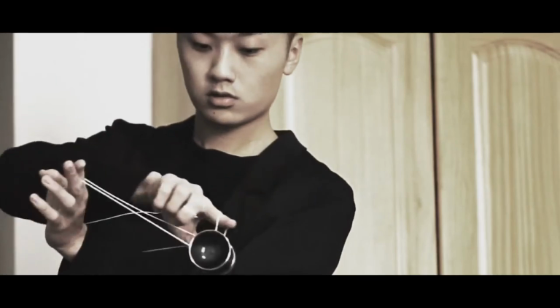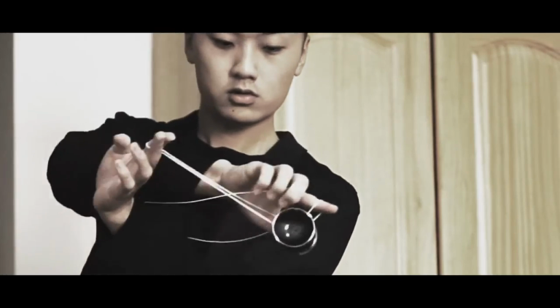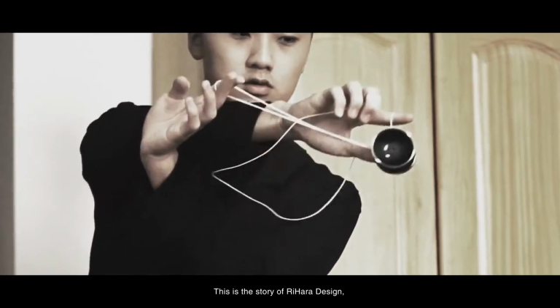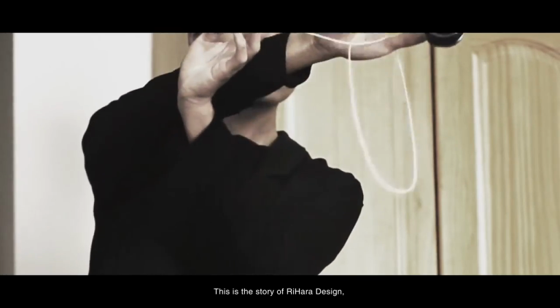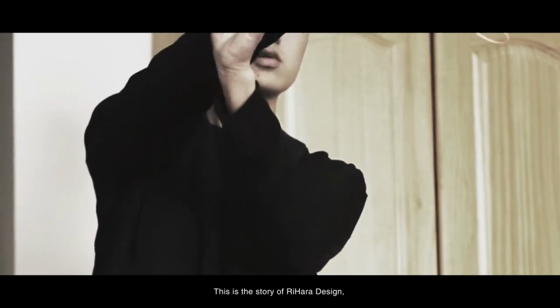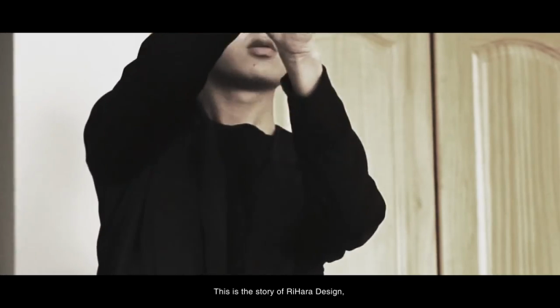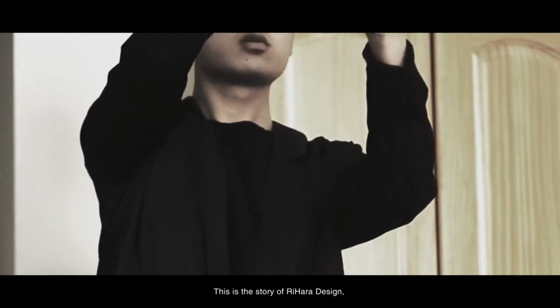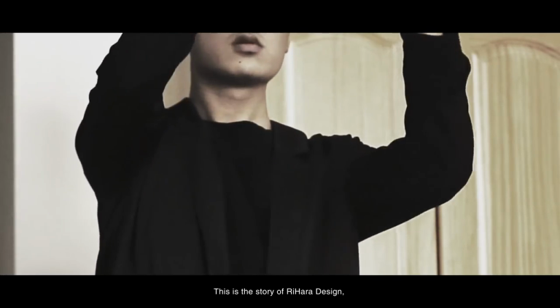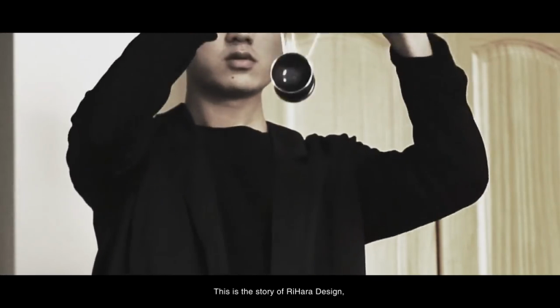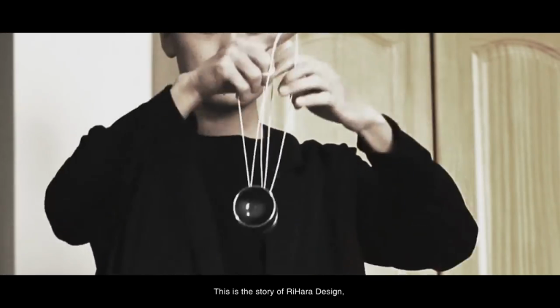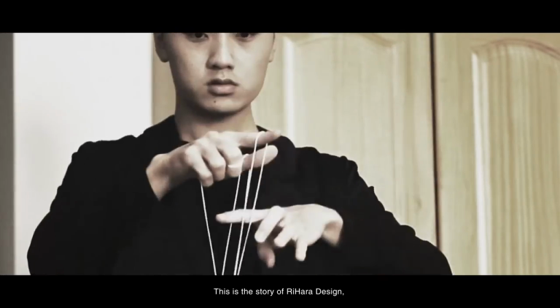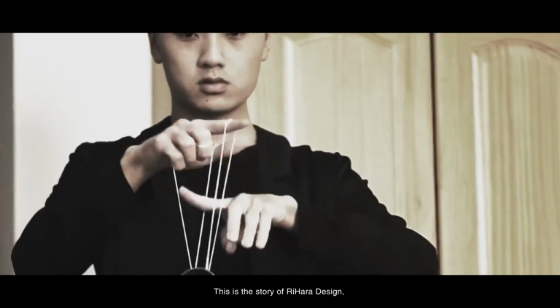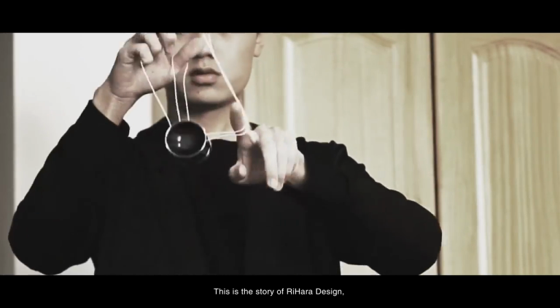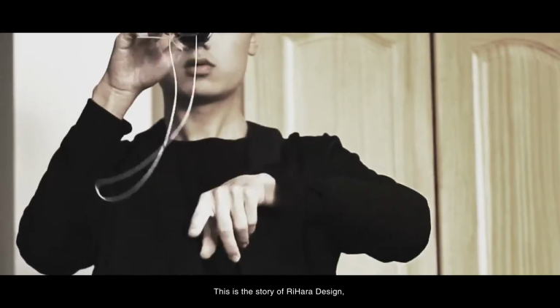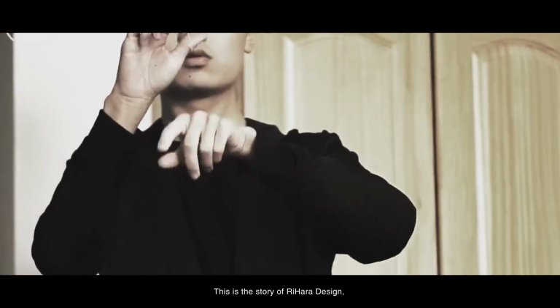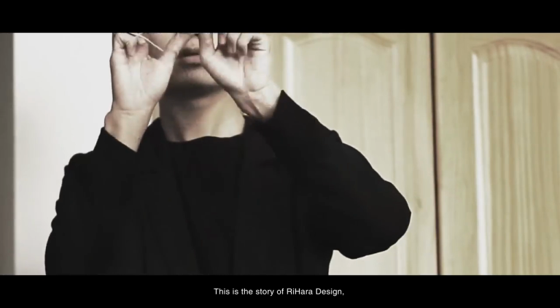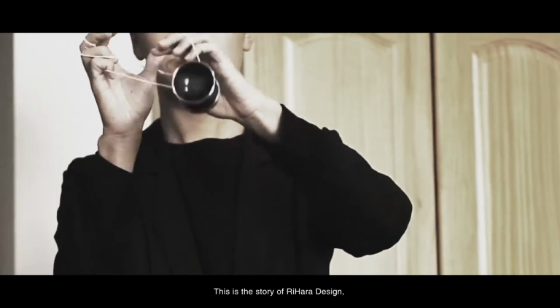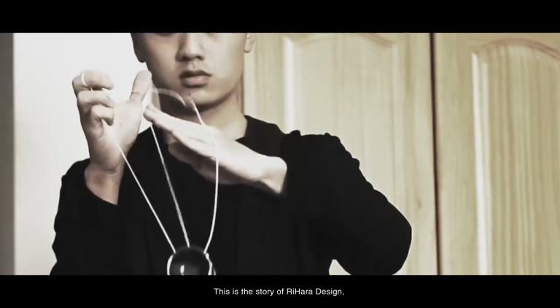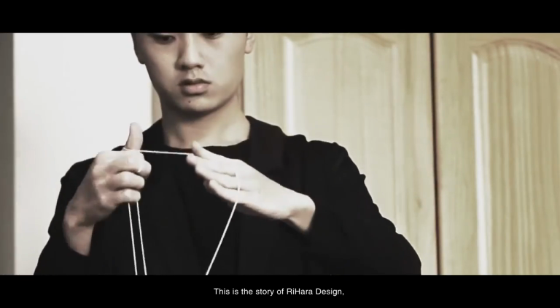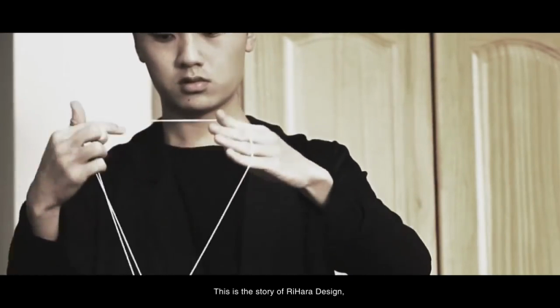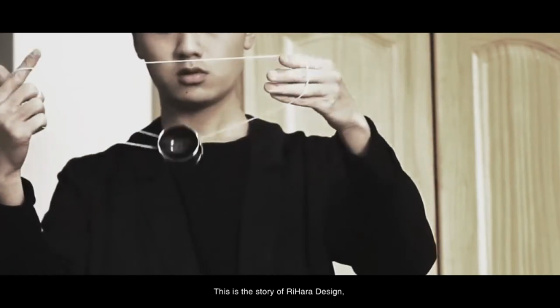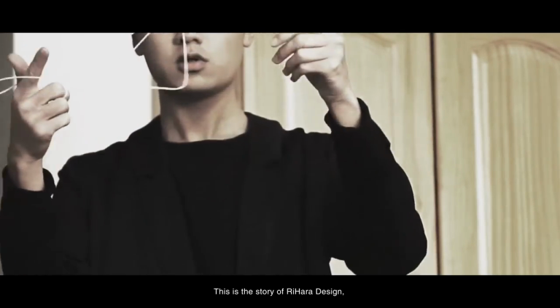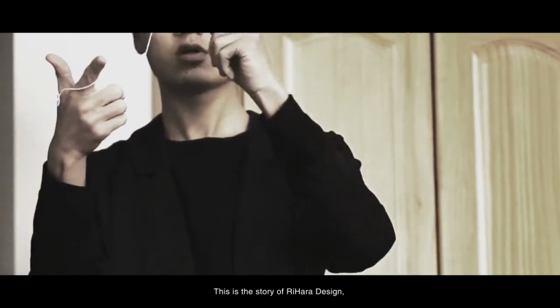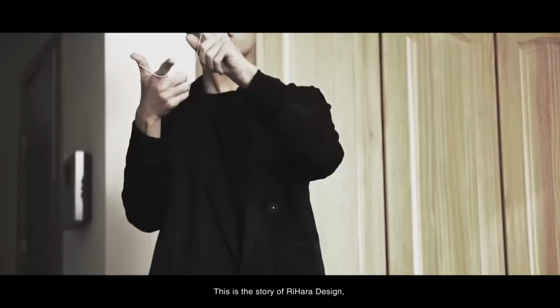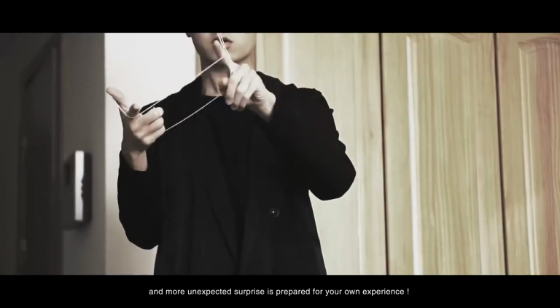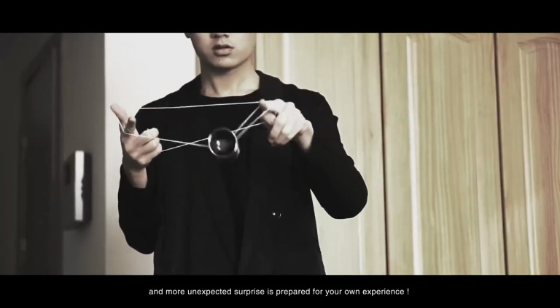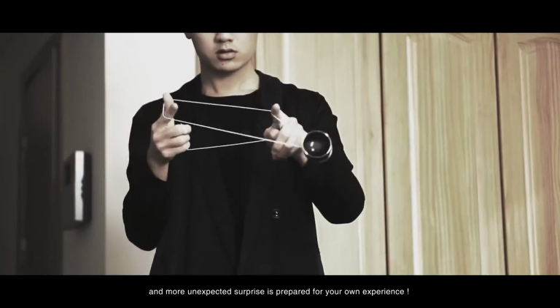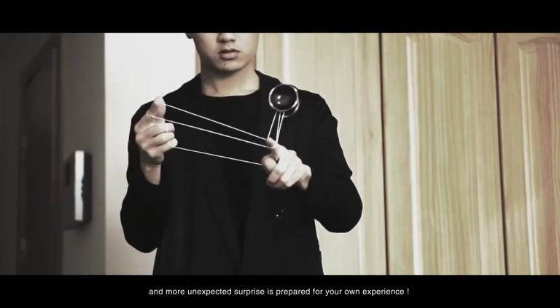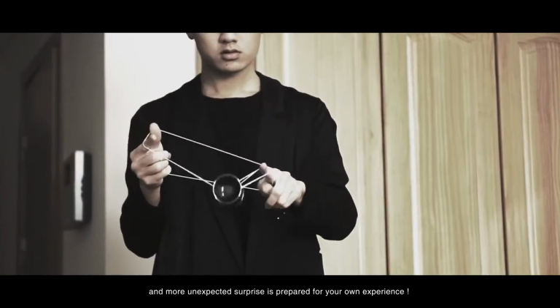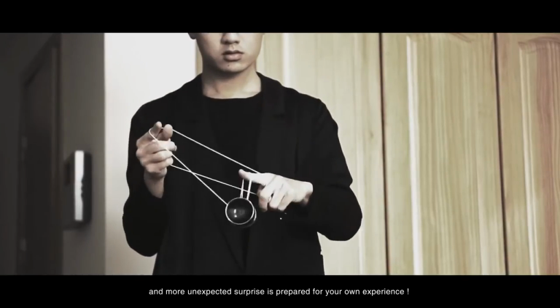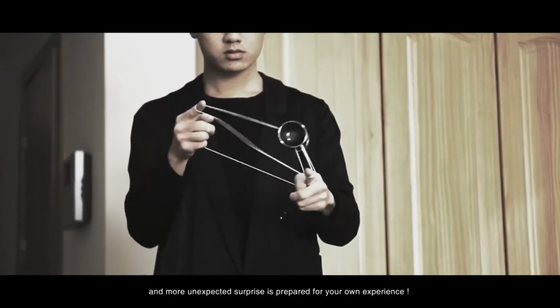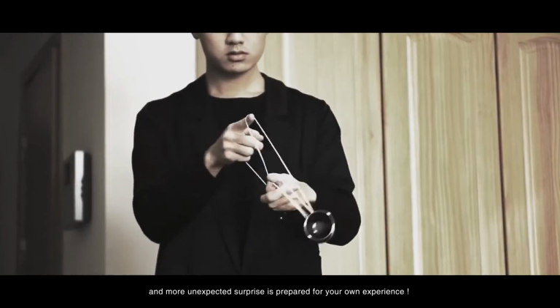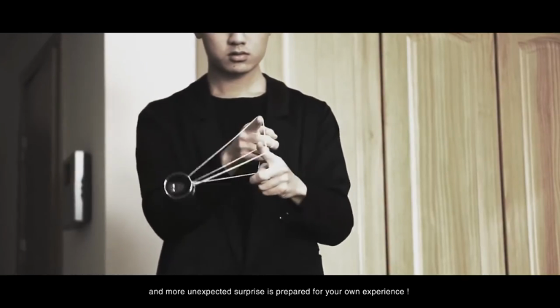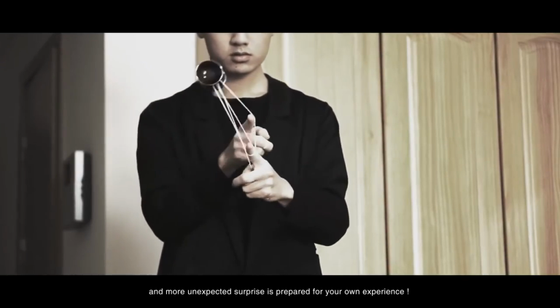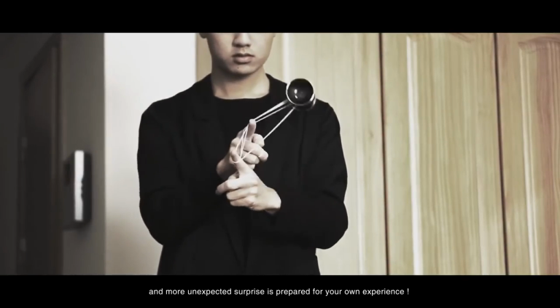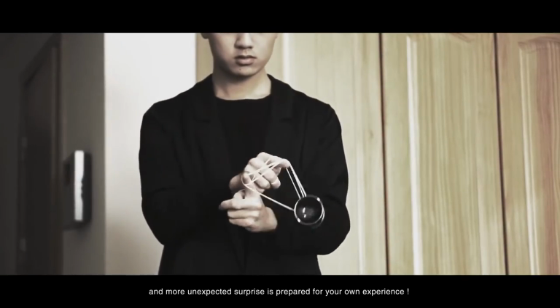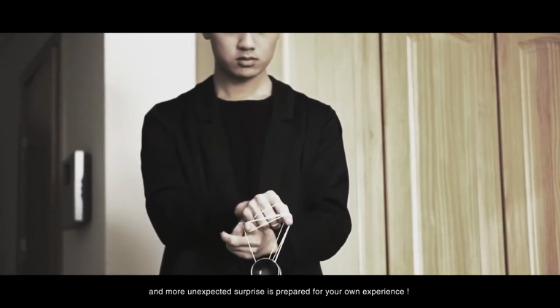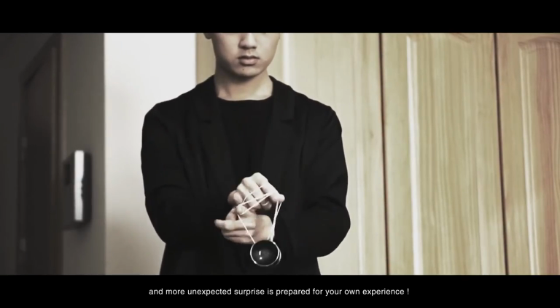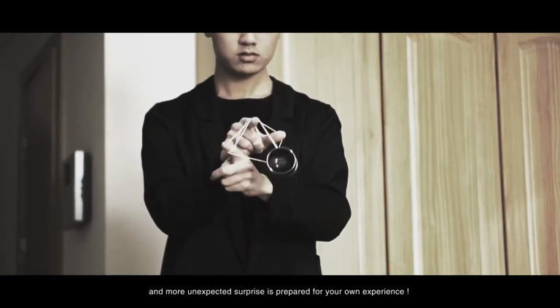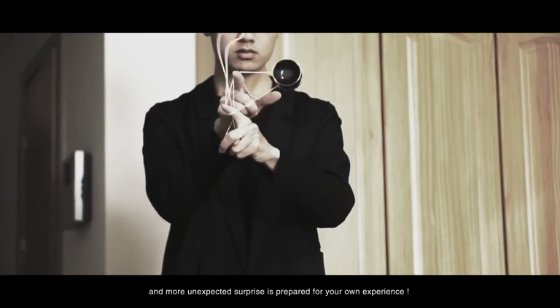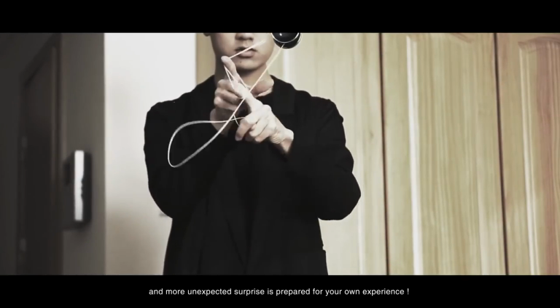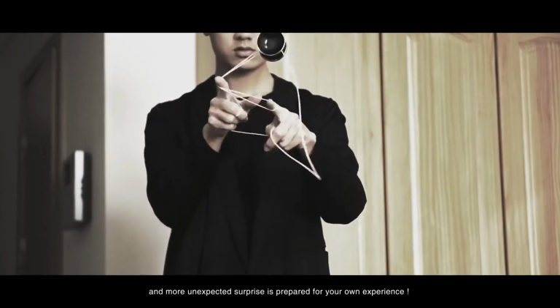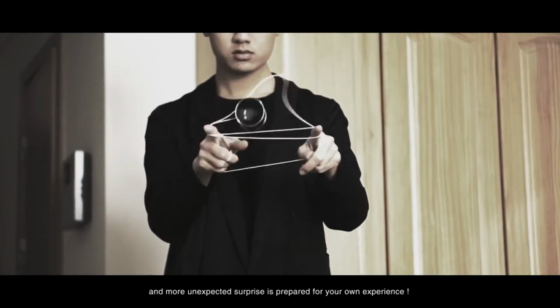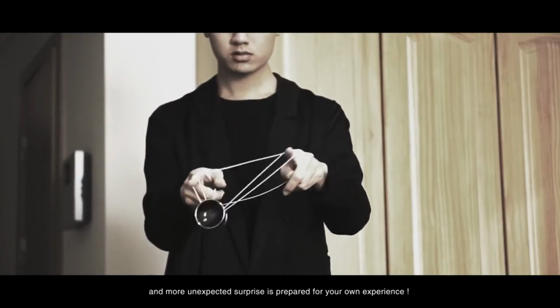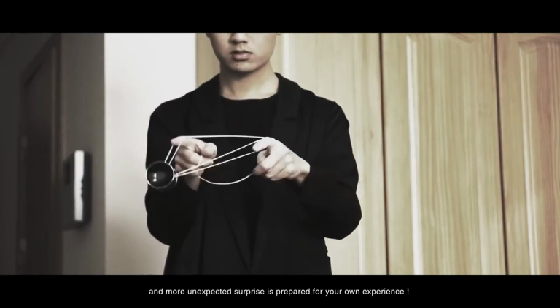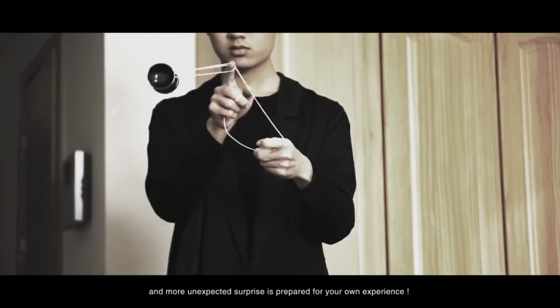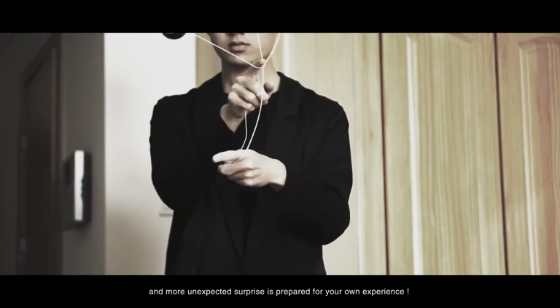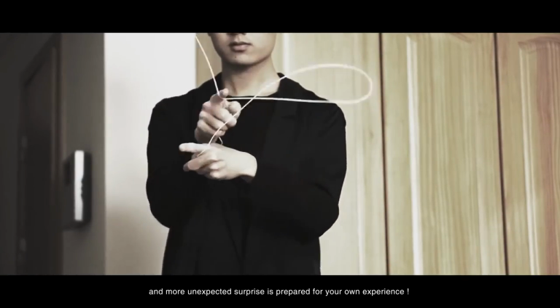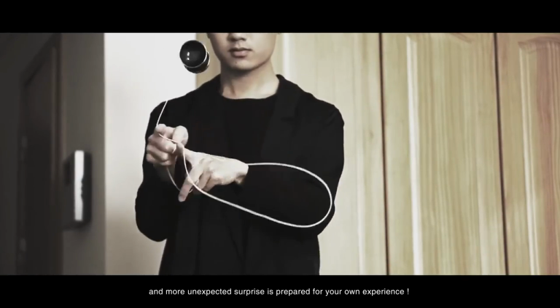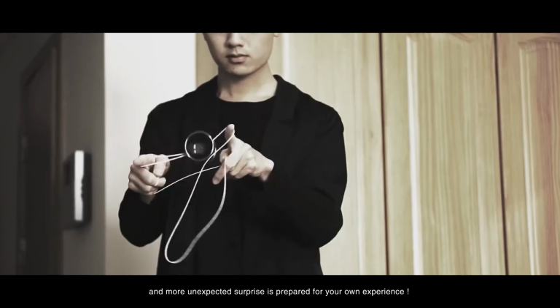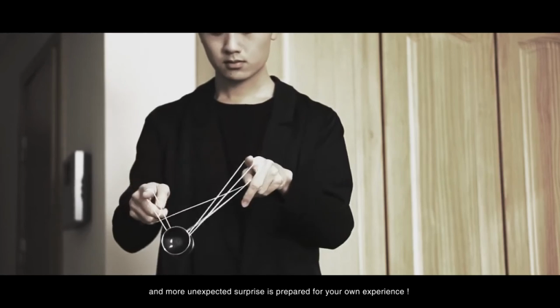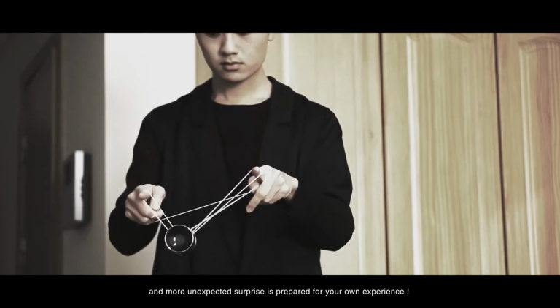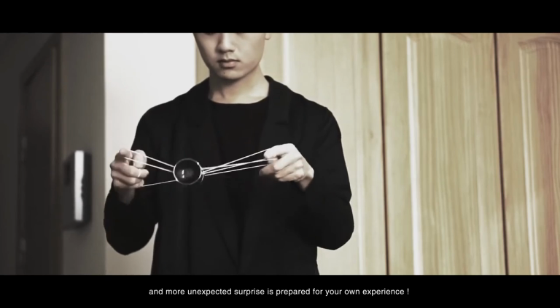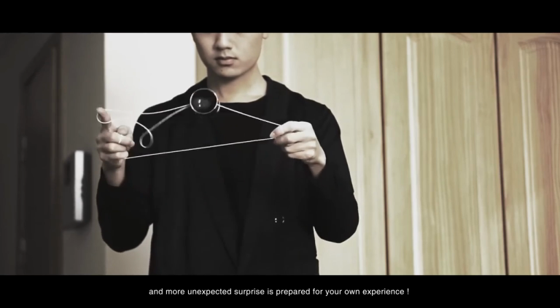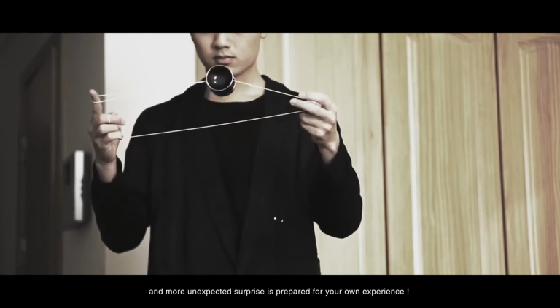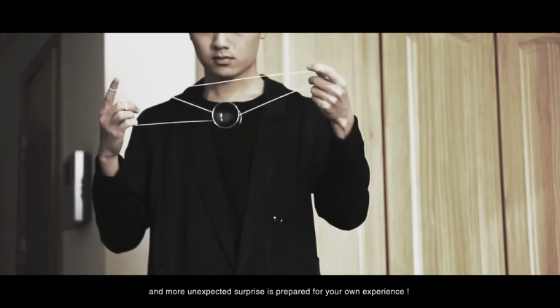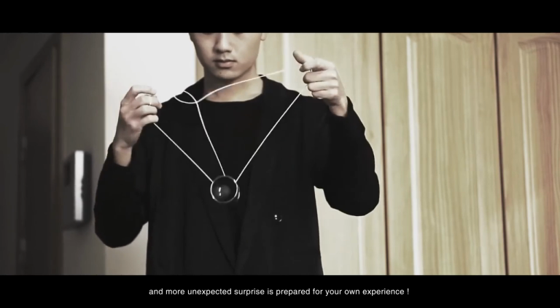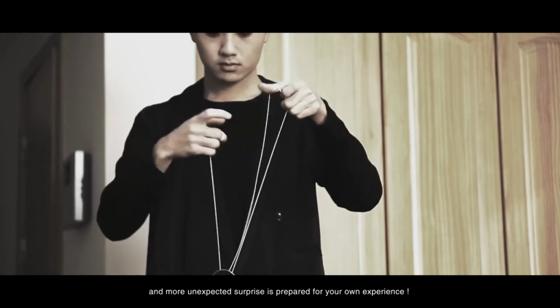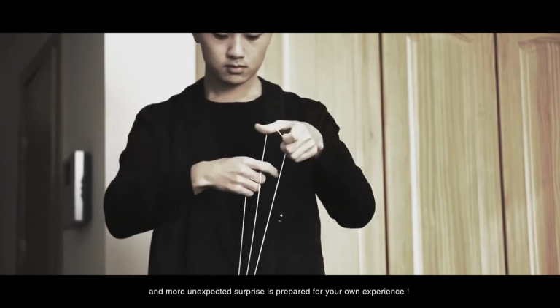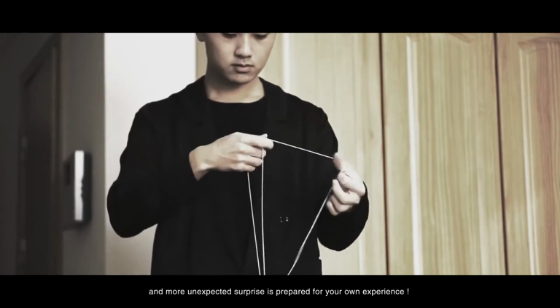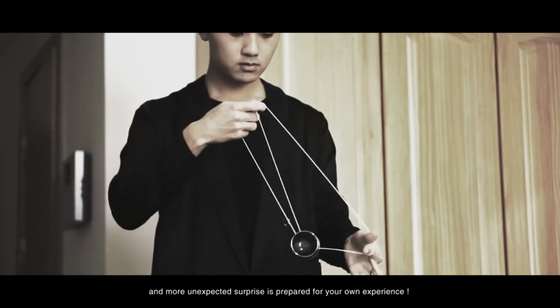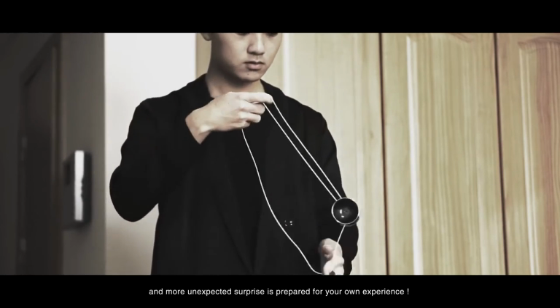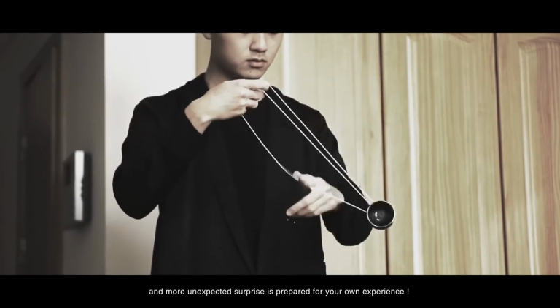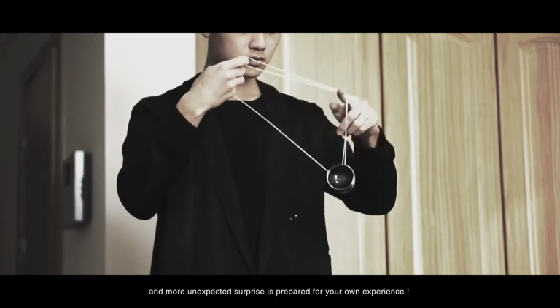This is a story every time — your design and more unexpected surprises are prepared for your own experience.